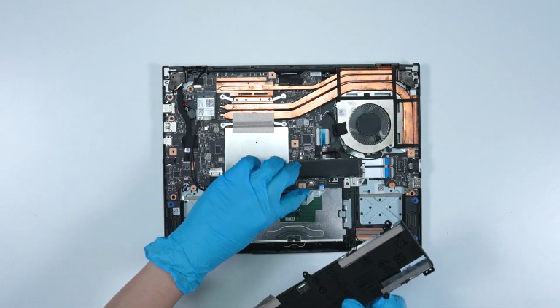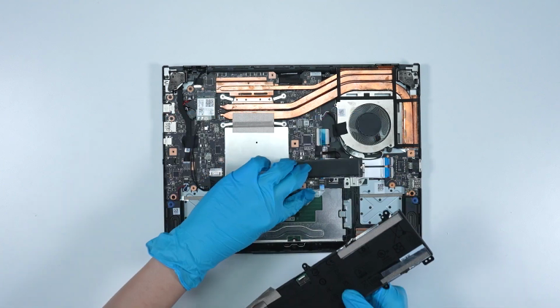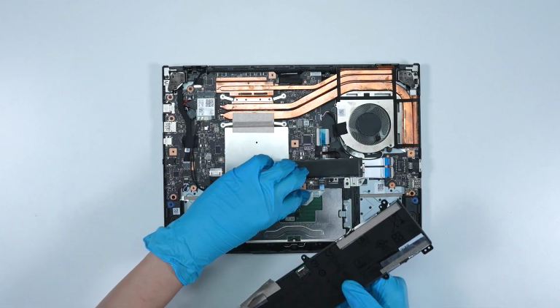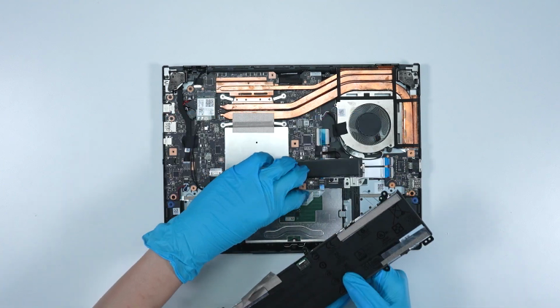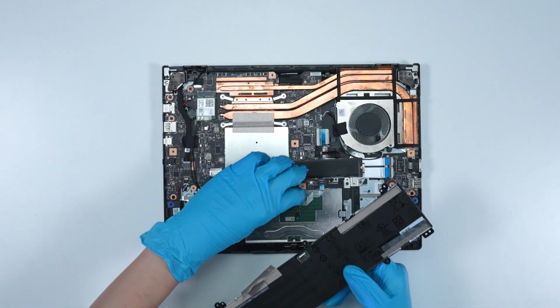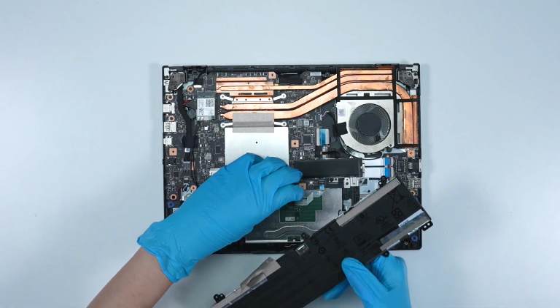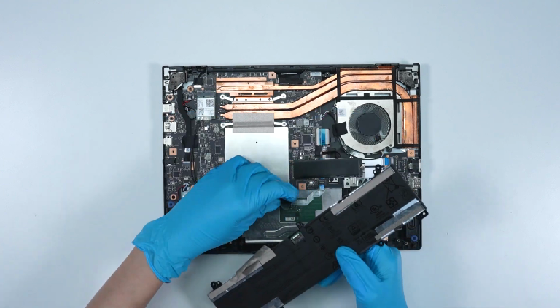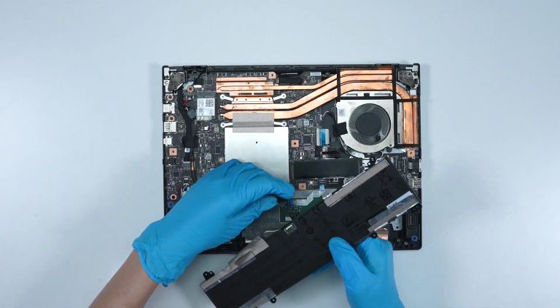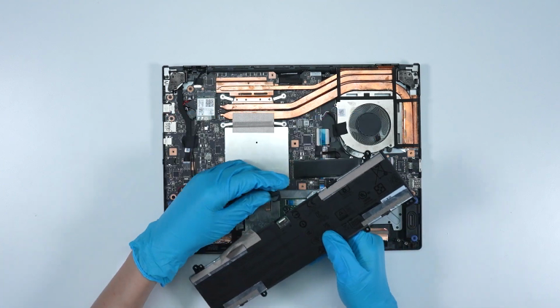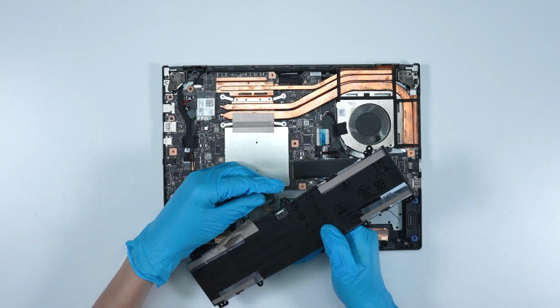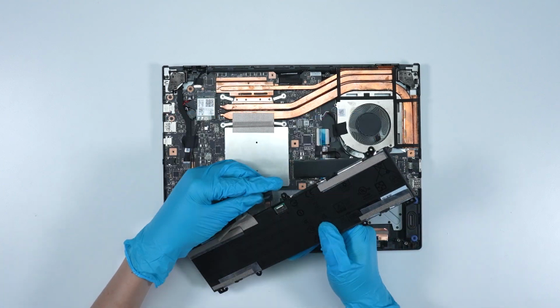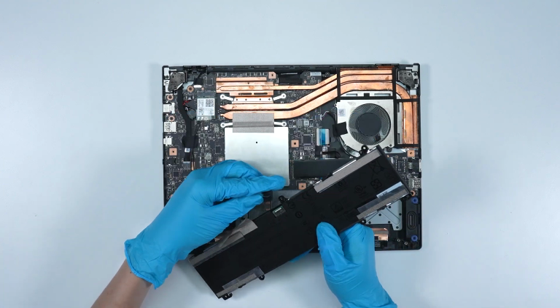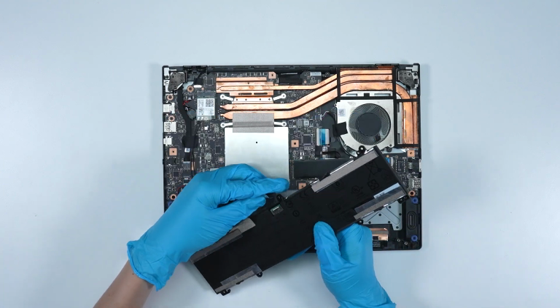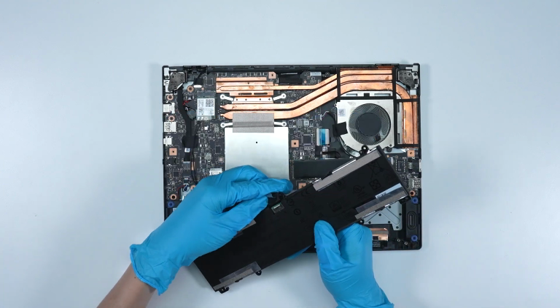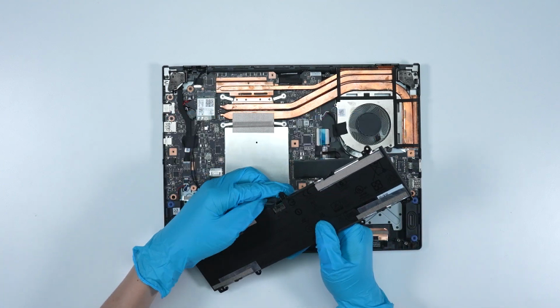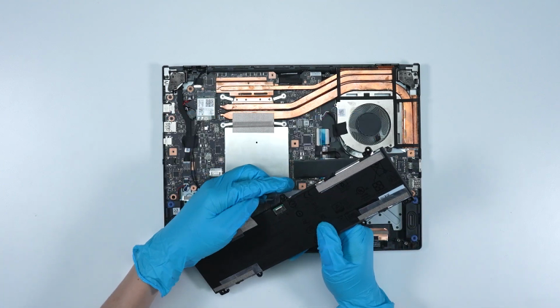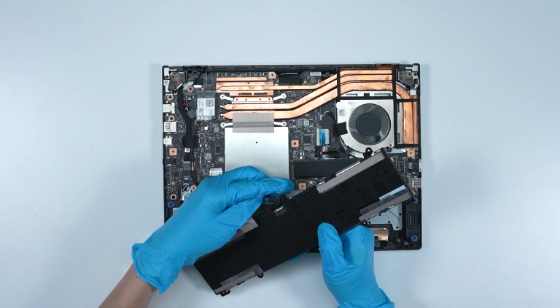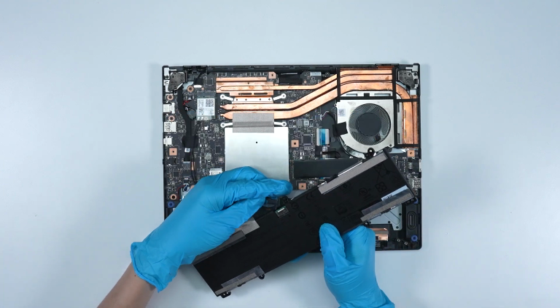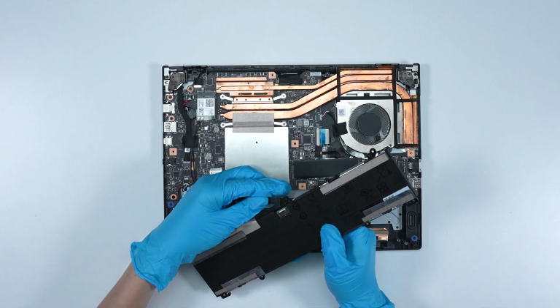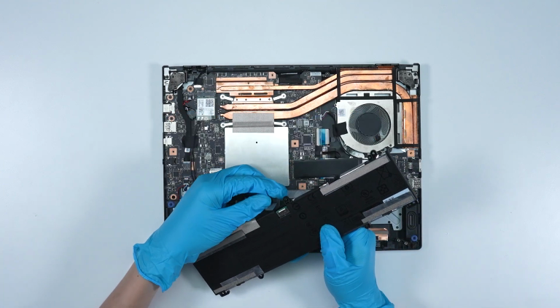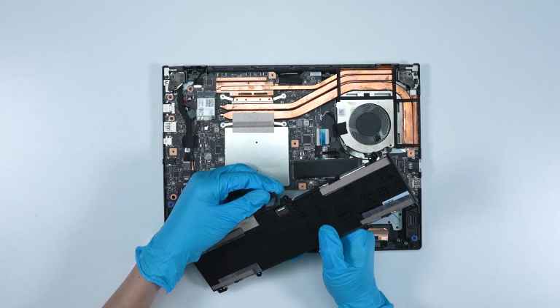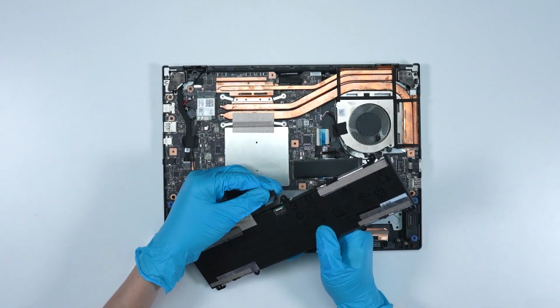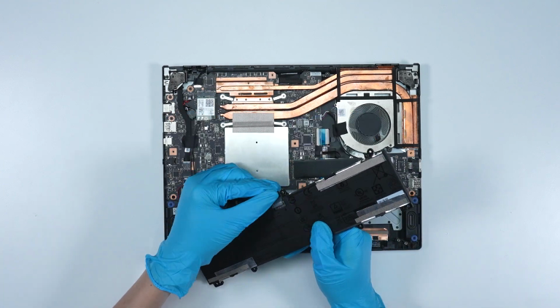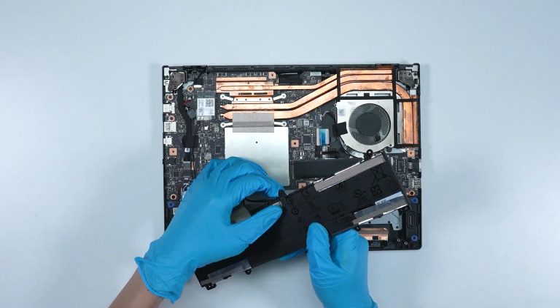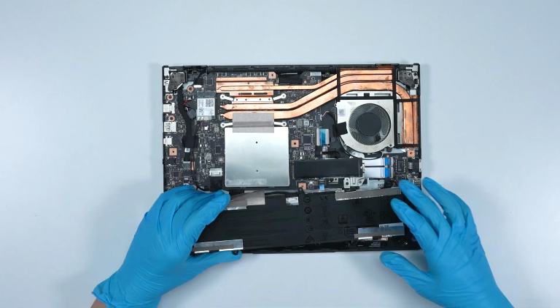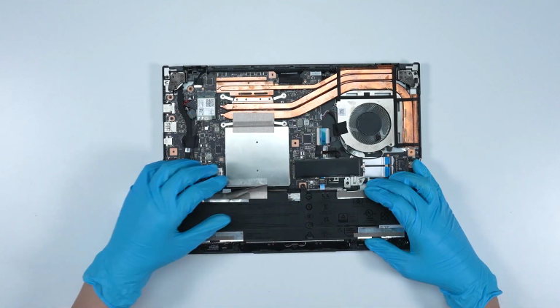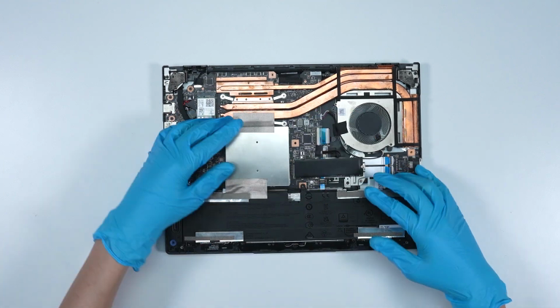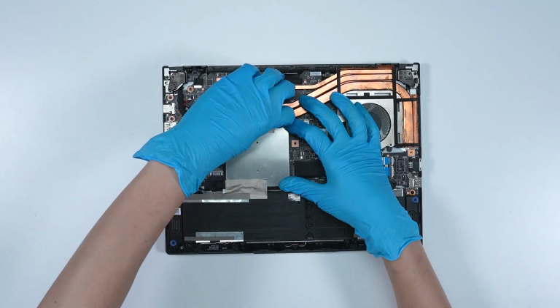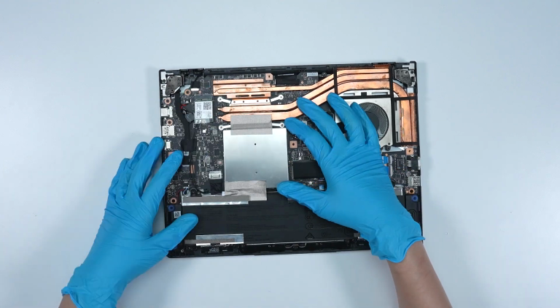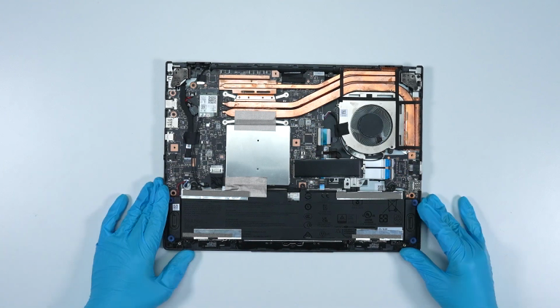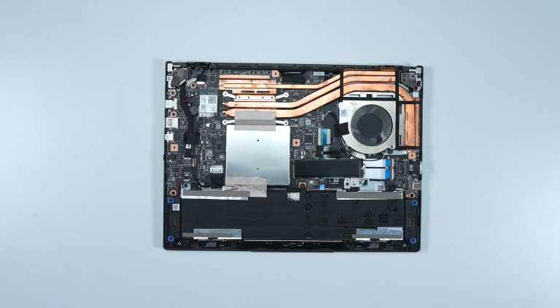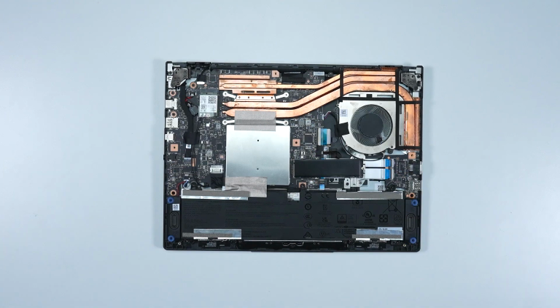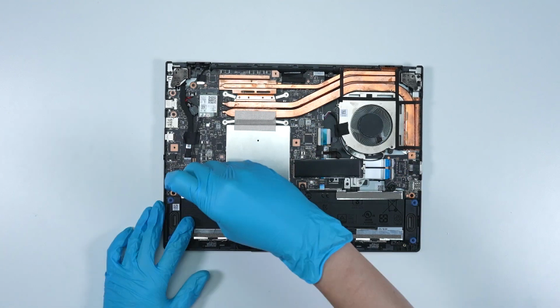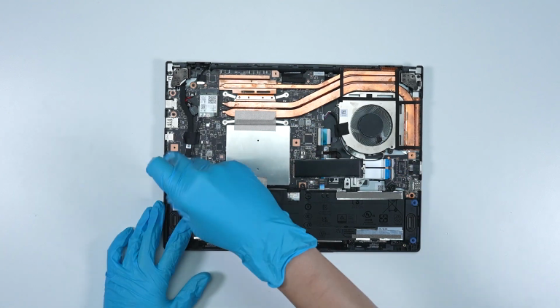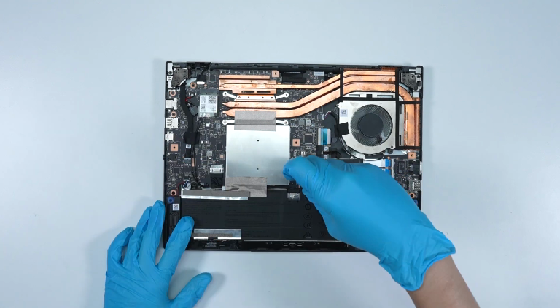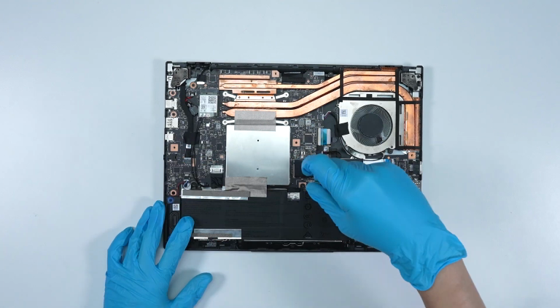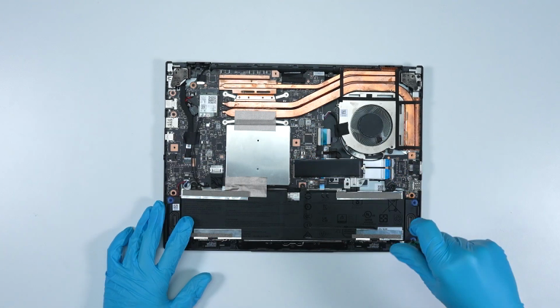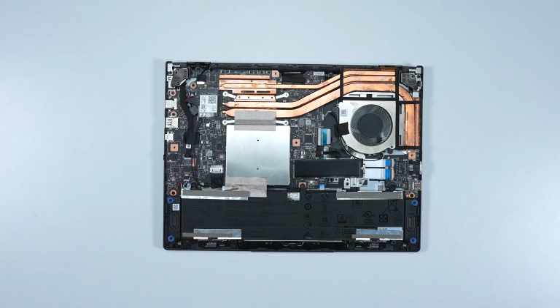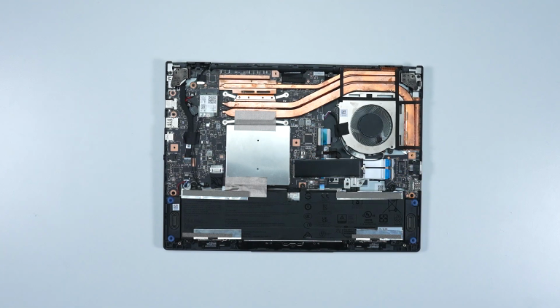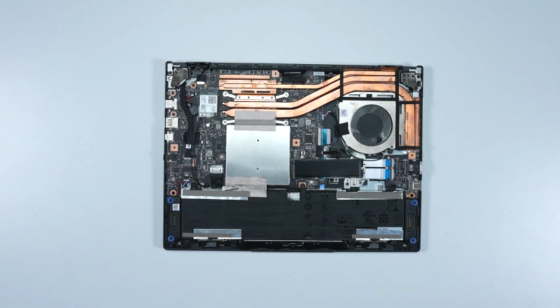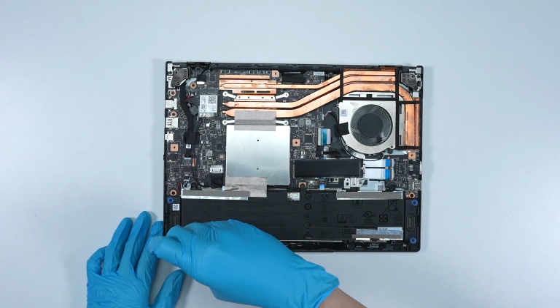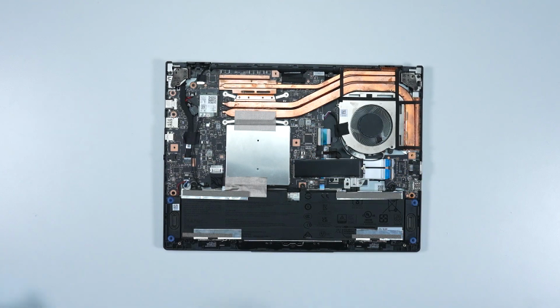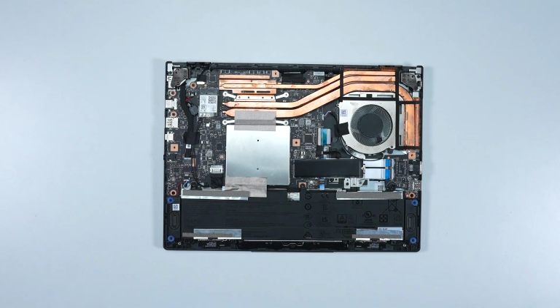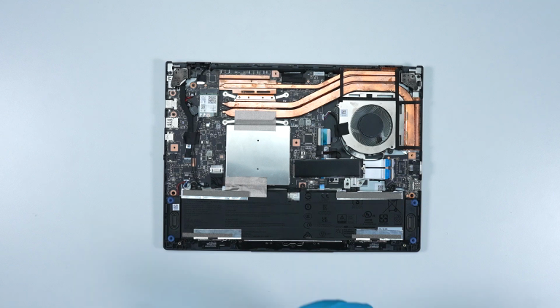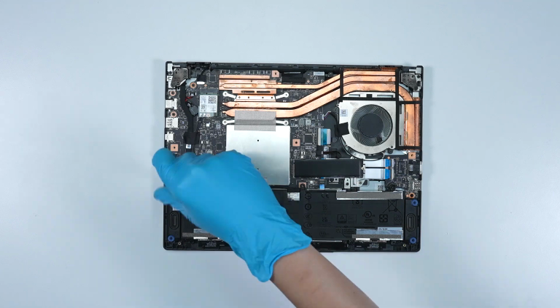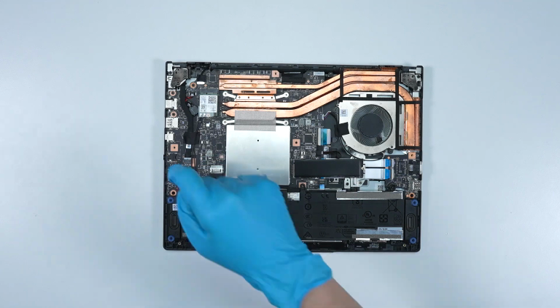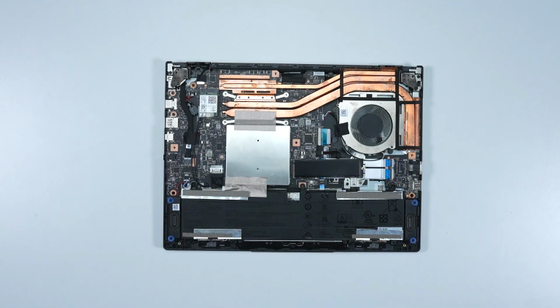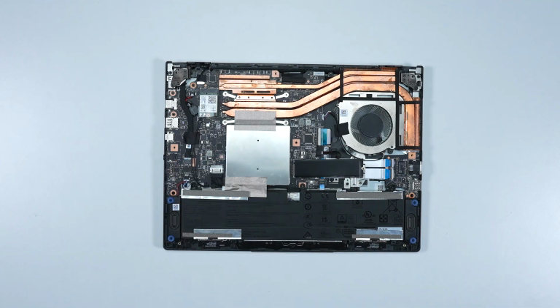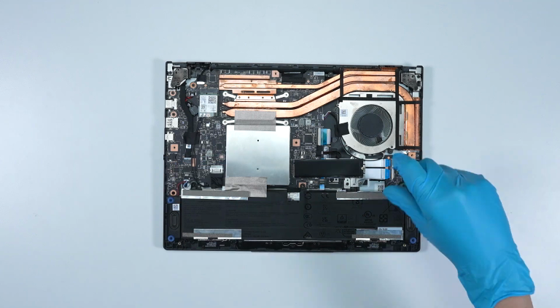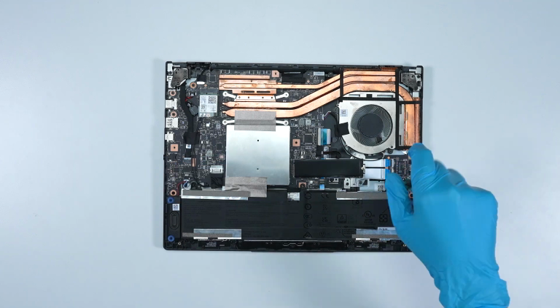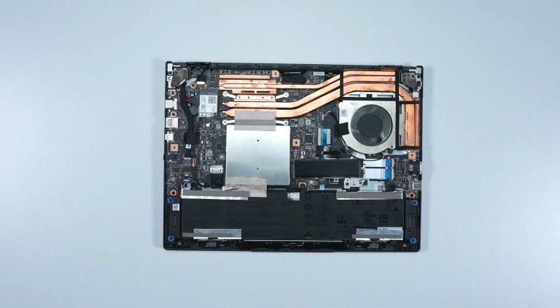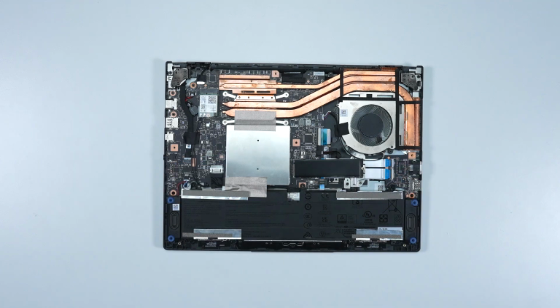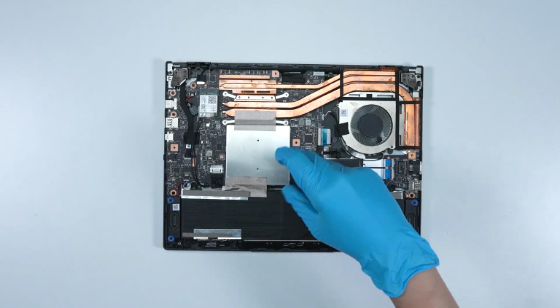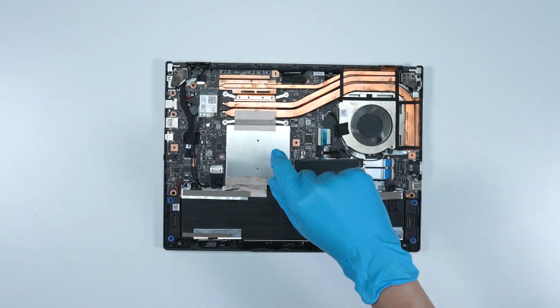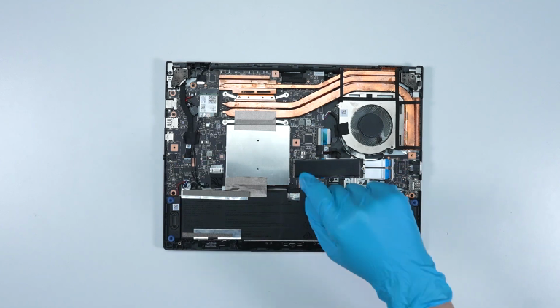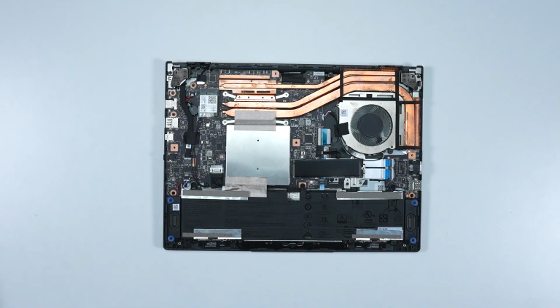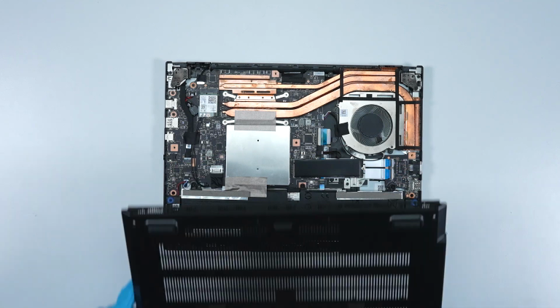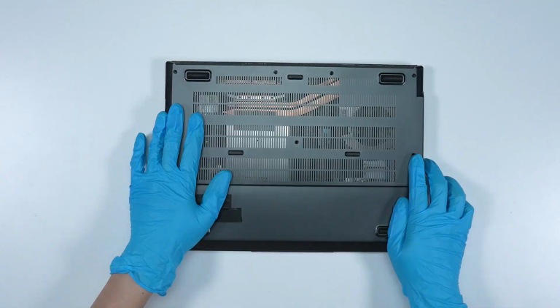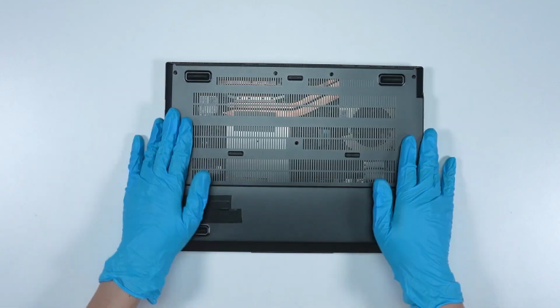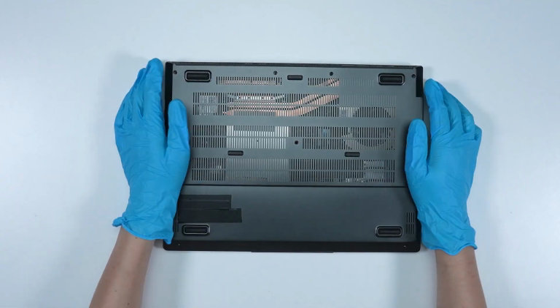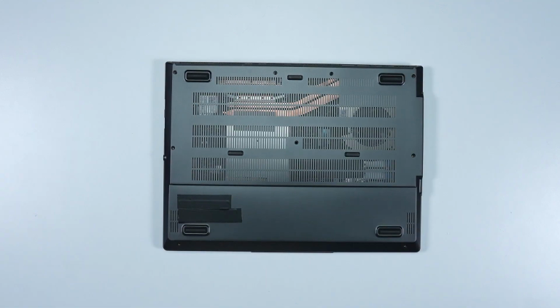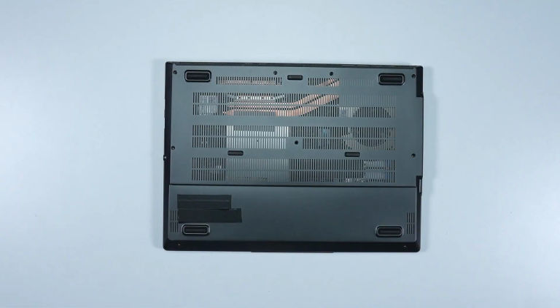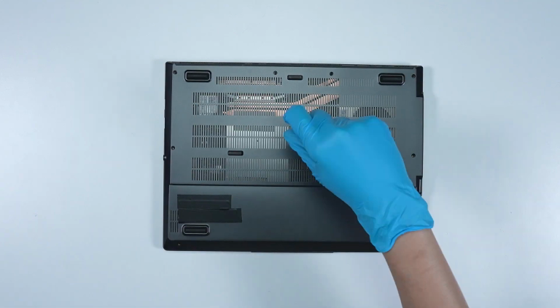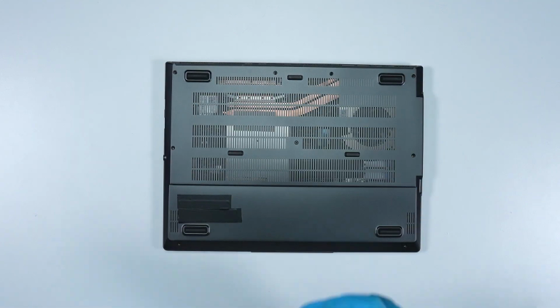Reverse the disassembly process to reattach the back cover, ensuring all screws and cables are returned to their original positions.